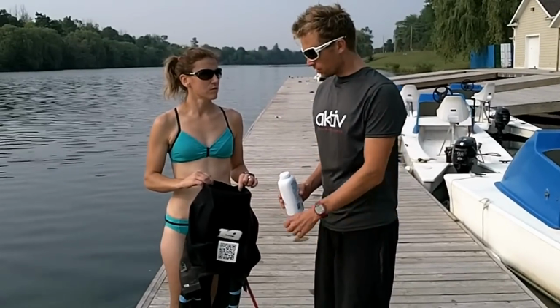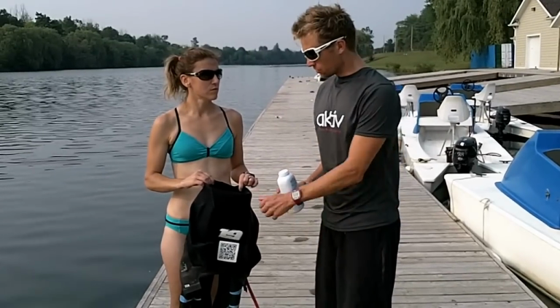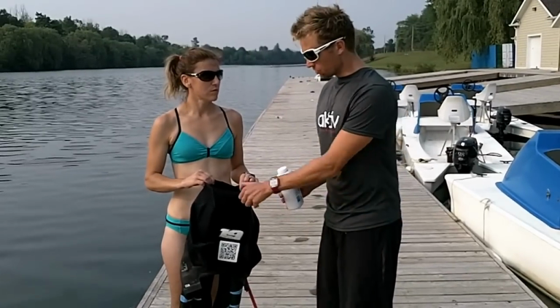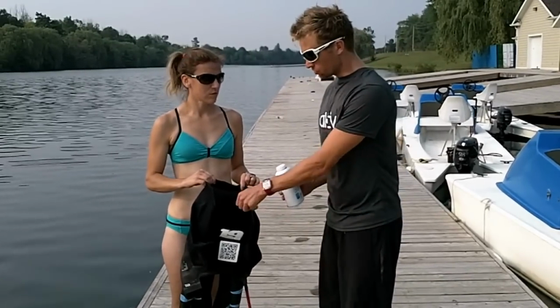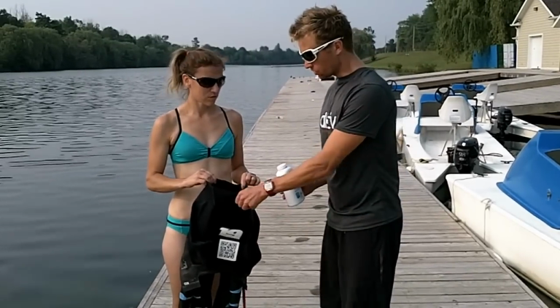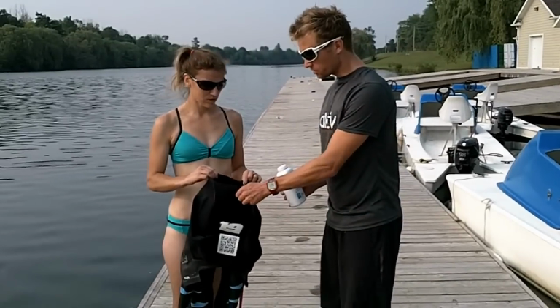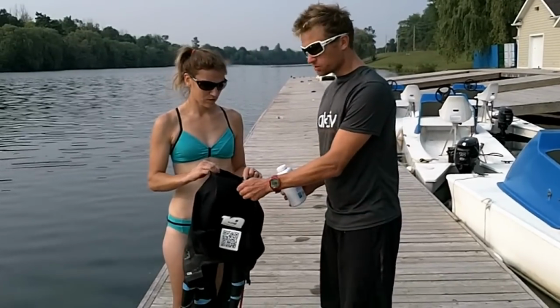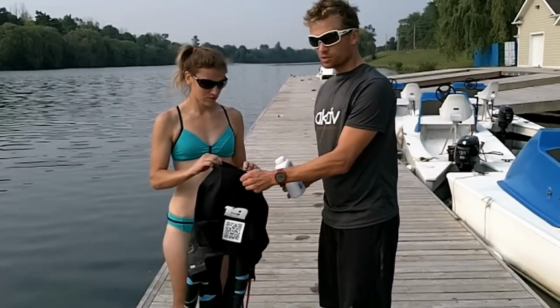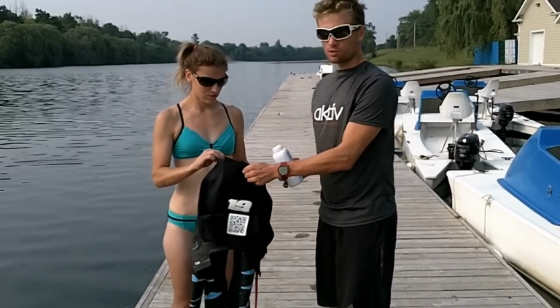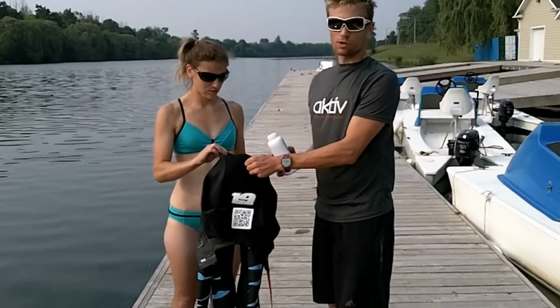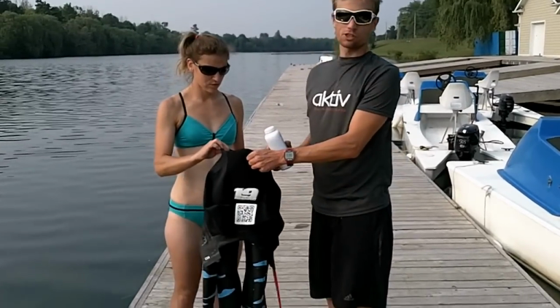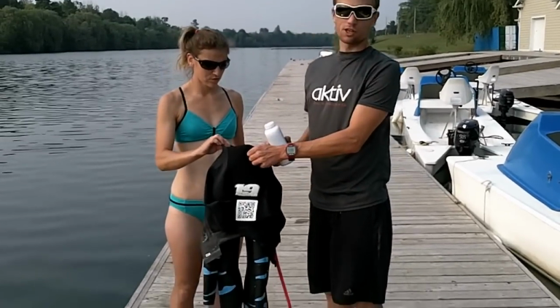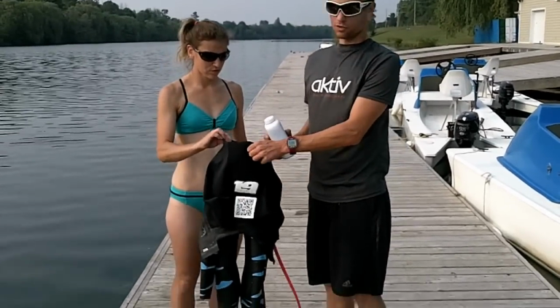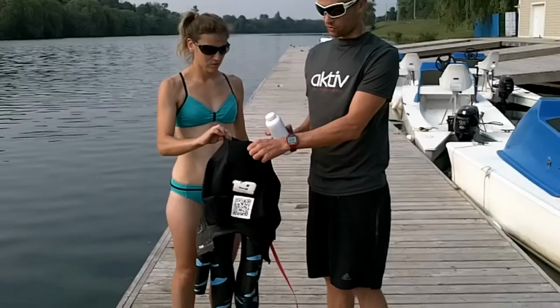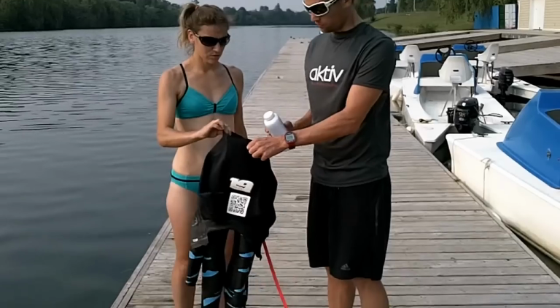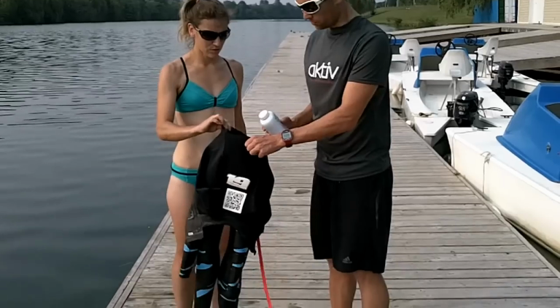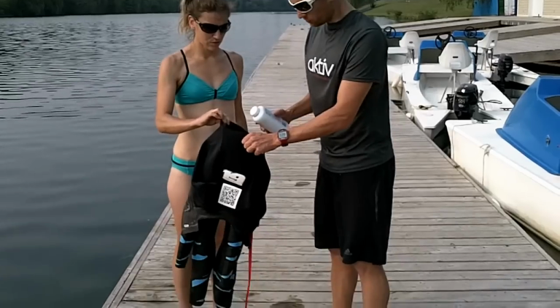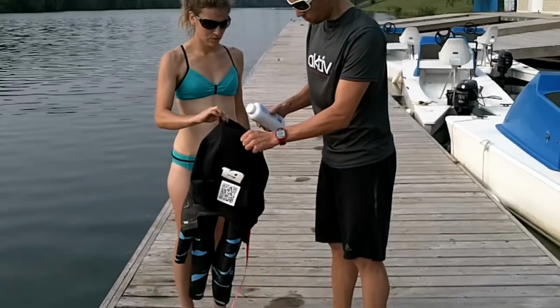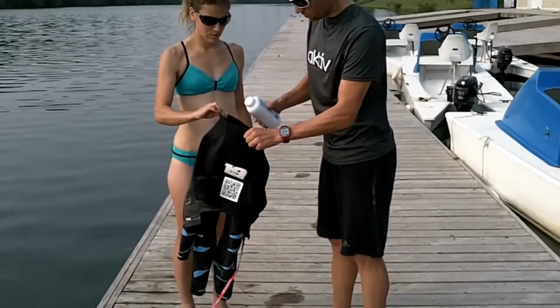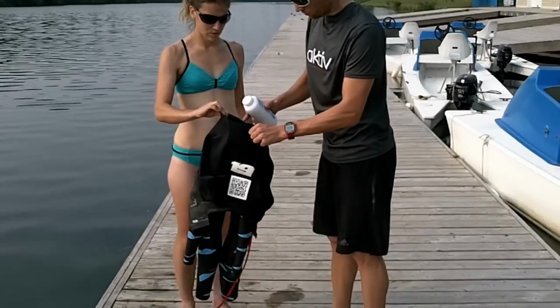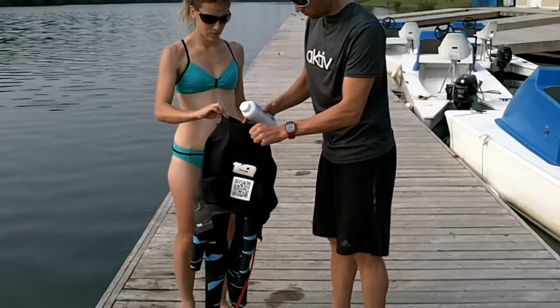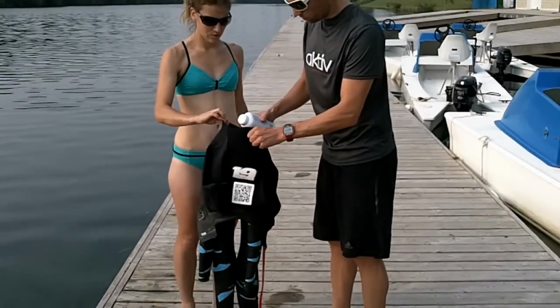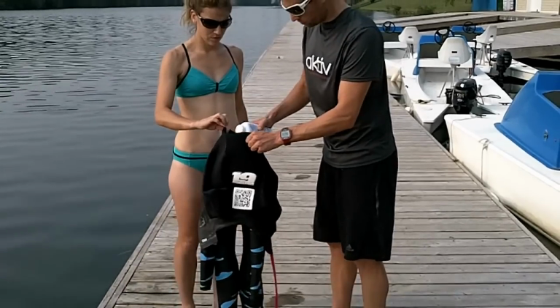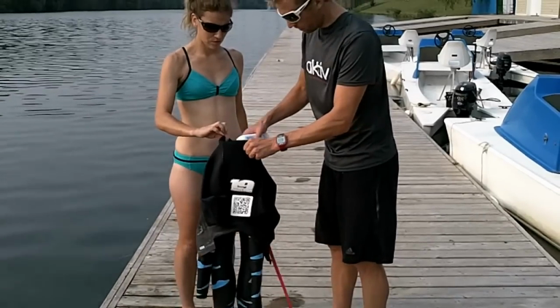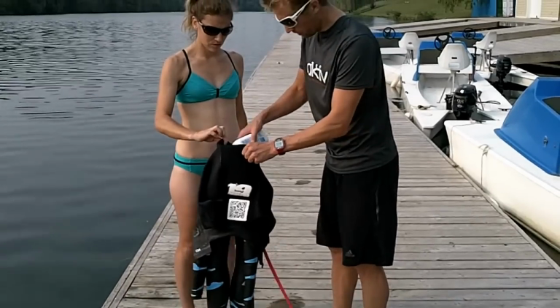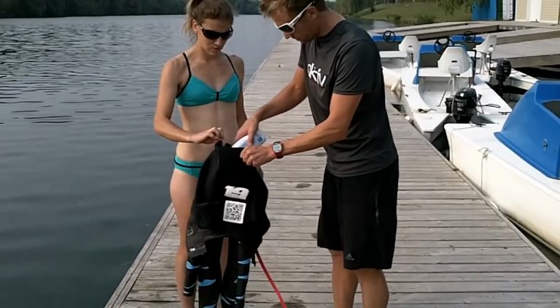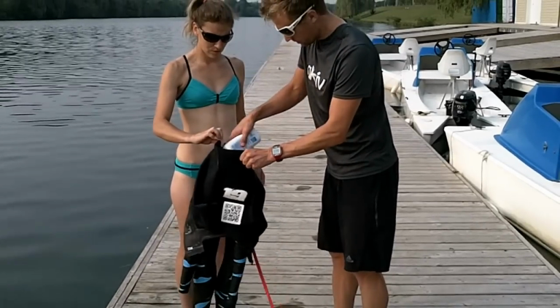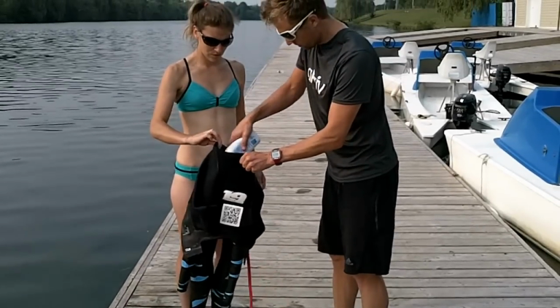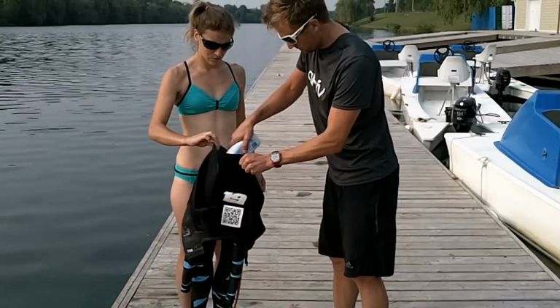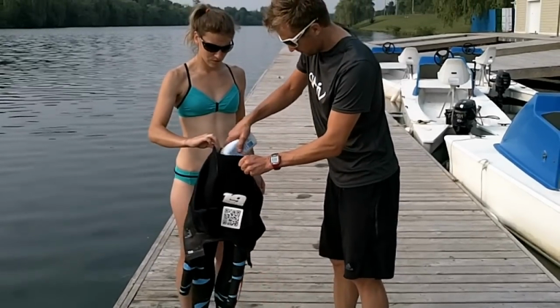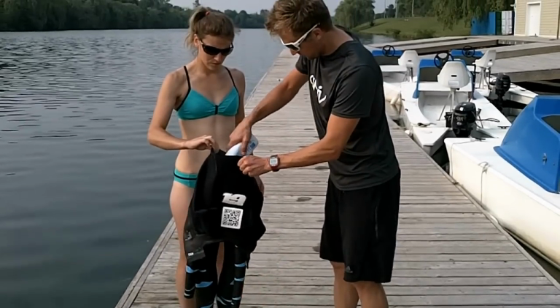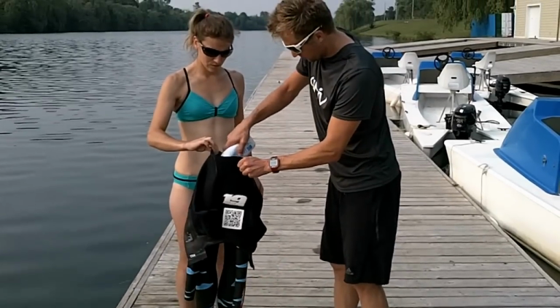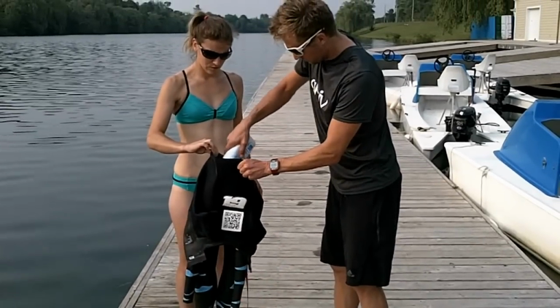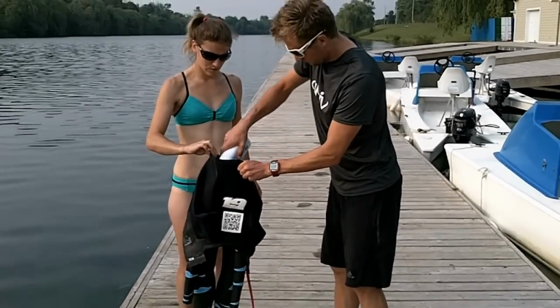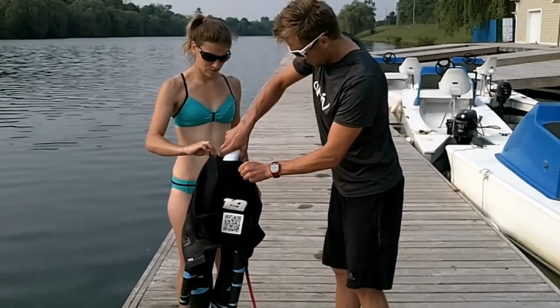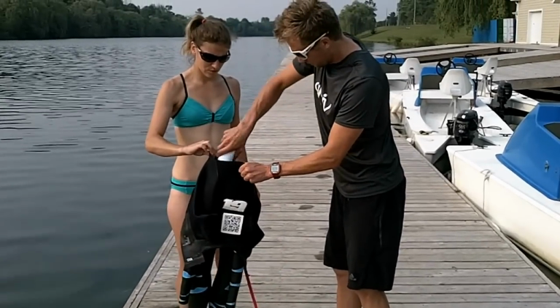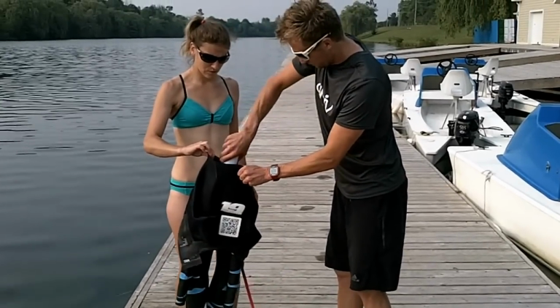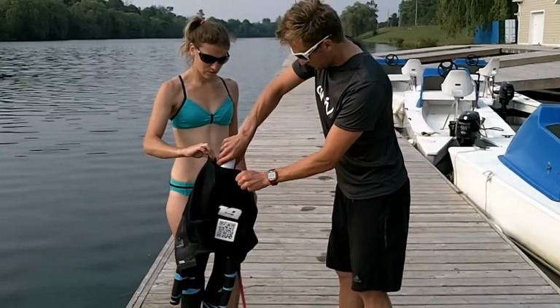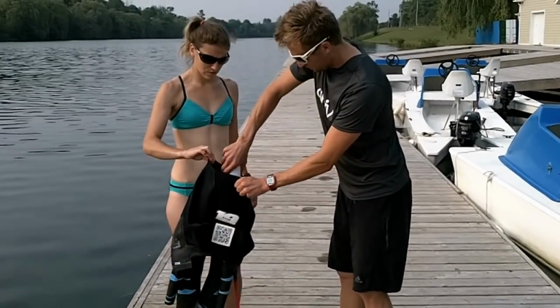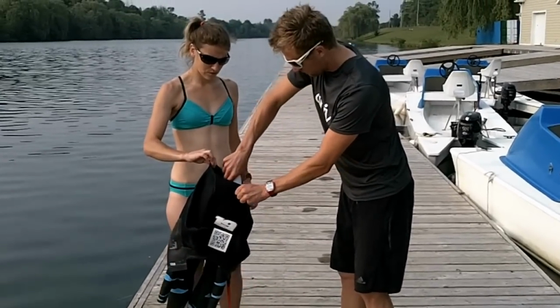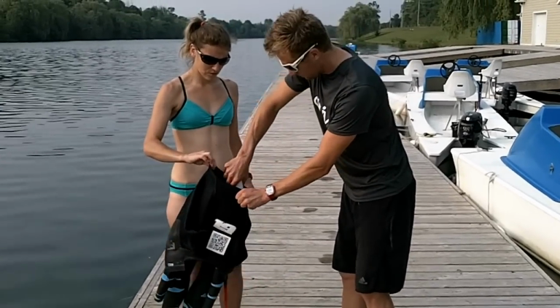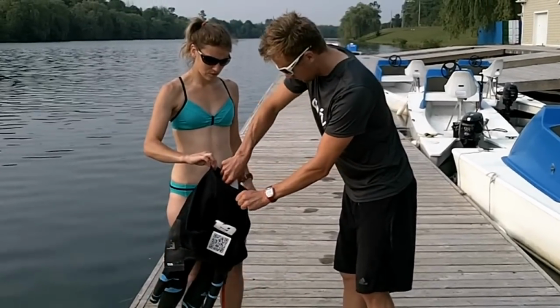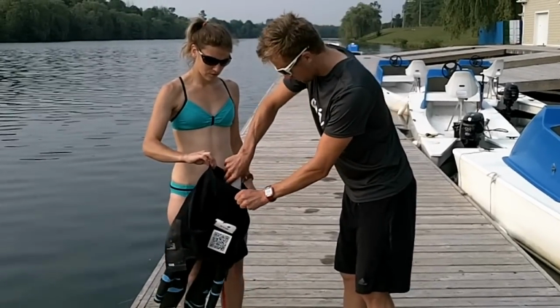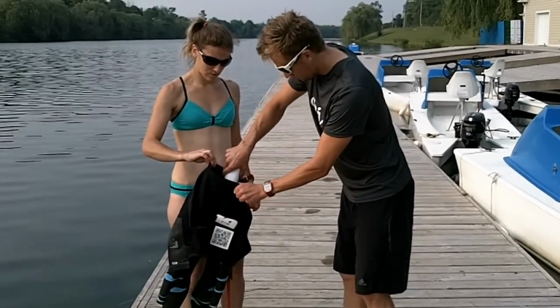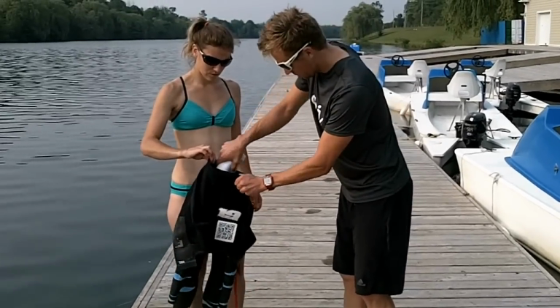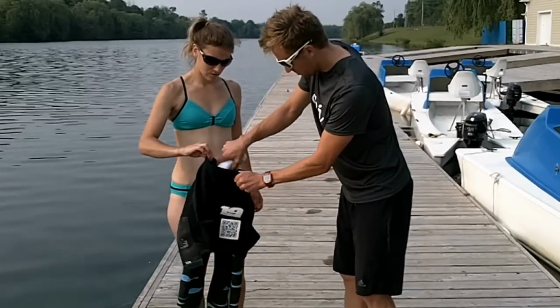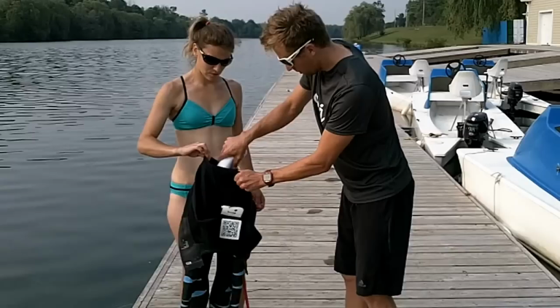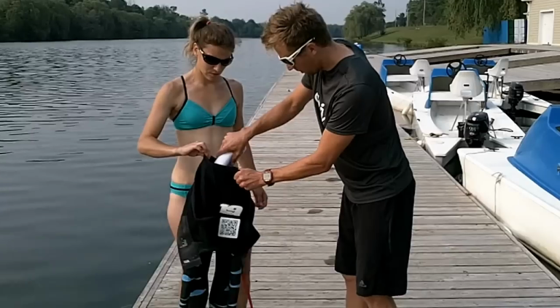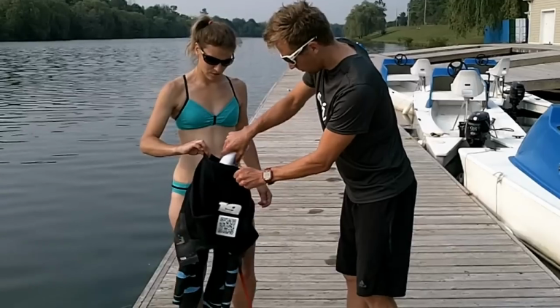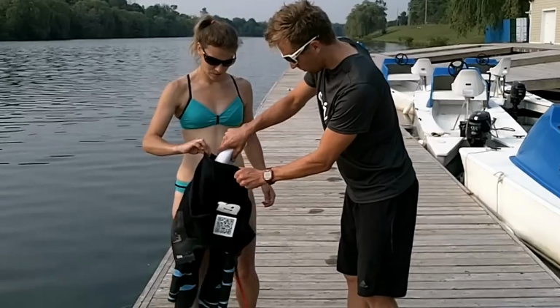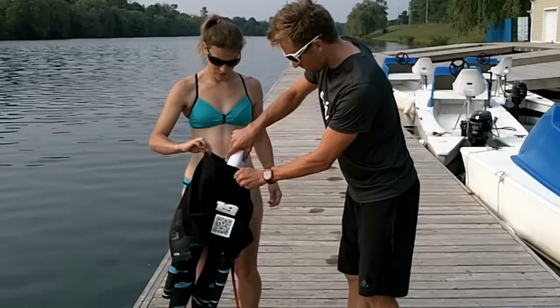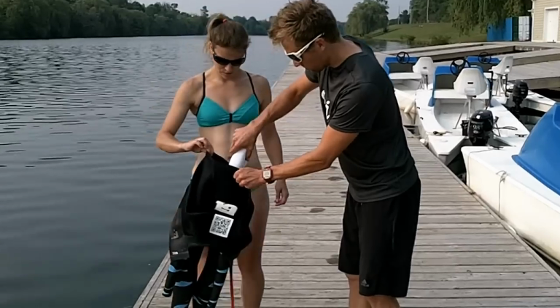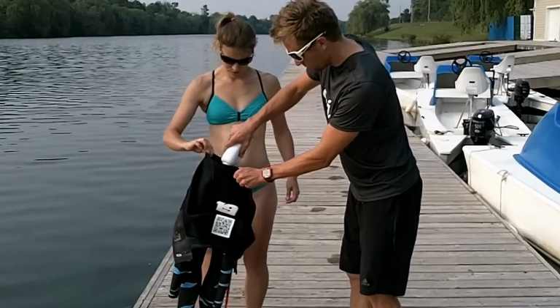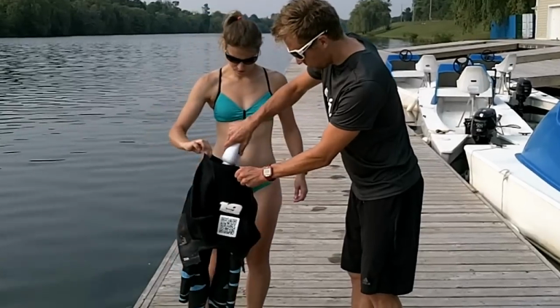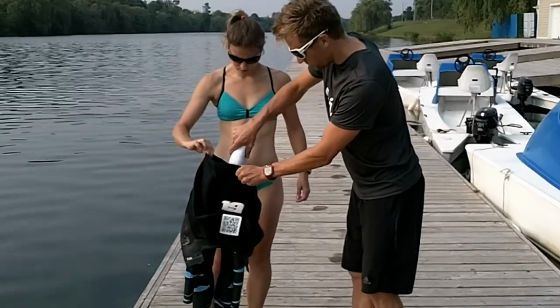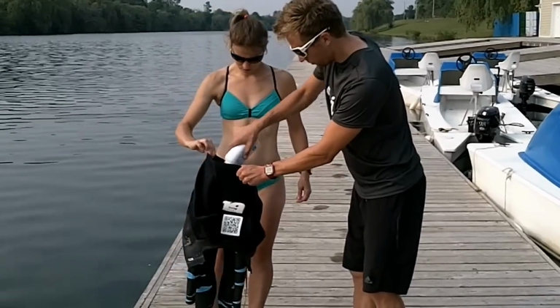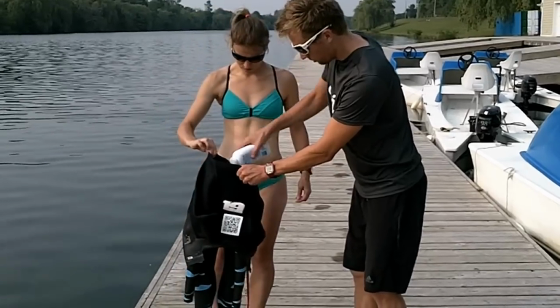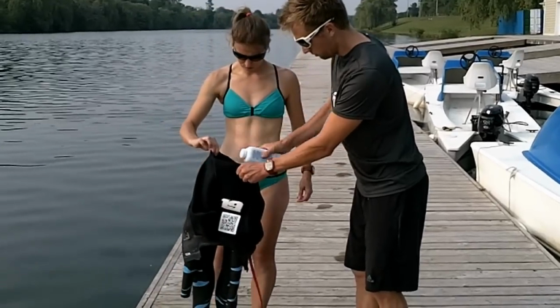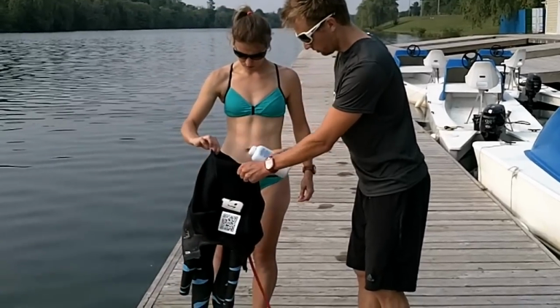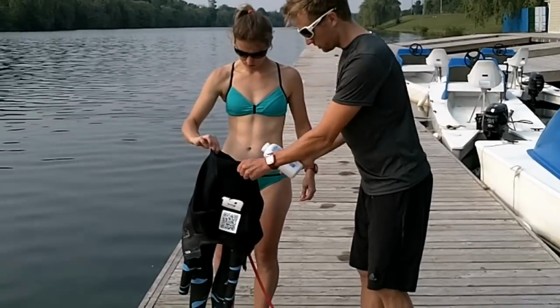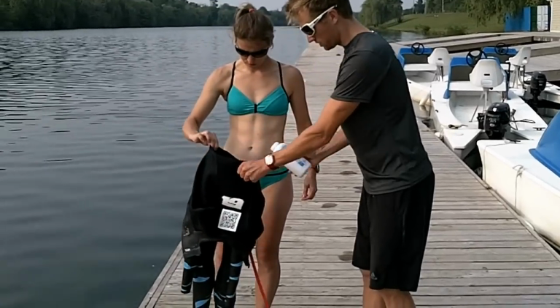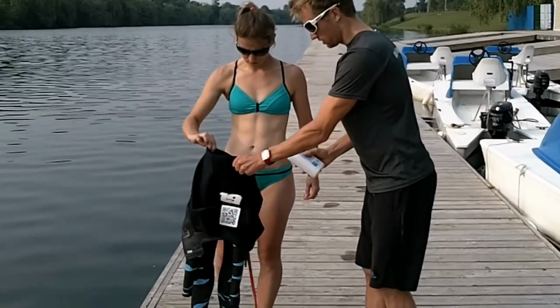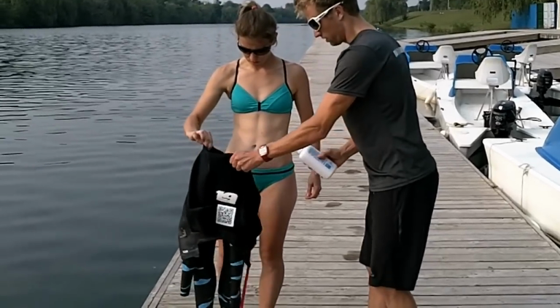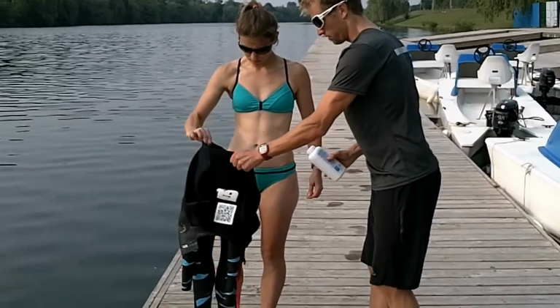The trick is to be quite generous with it. You want to fill the legs — just be careful it doesn't blow all over your friend's stuff.